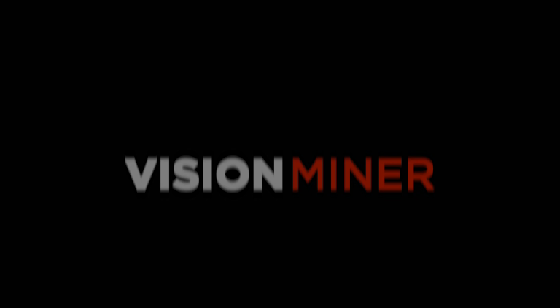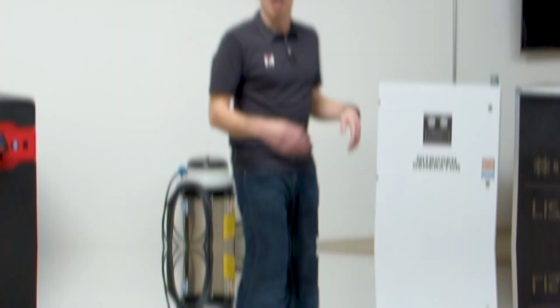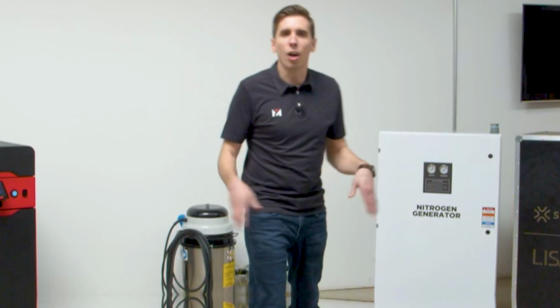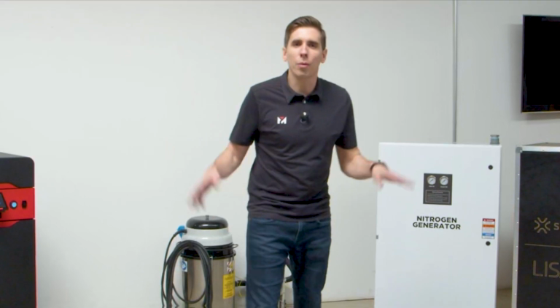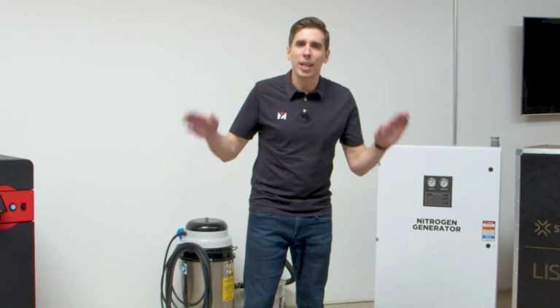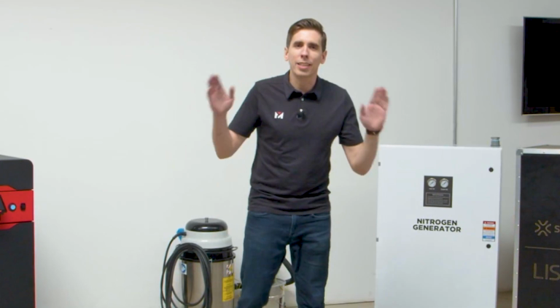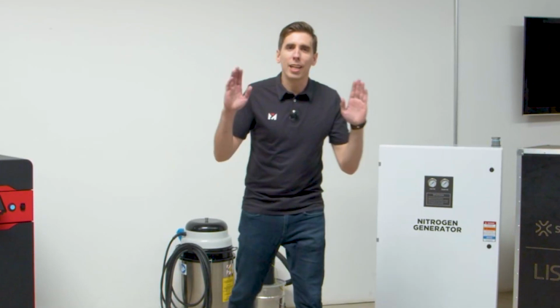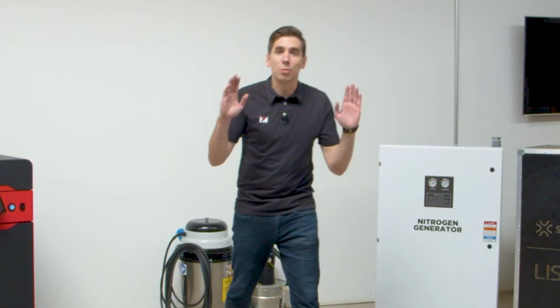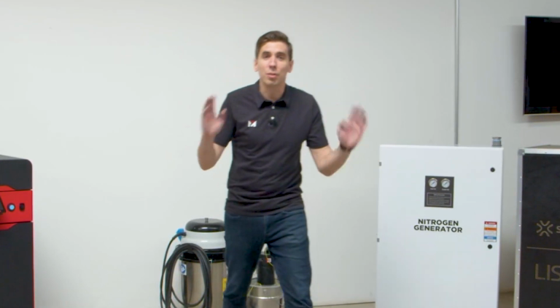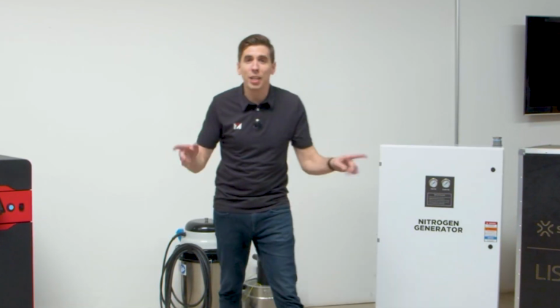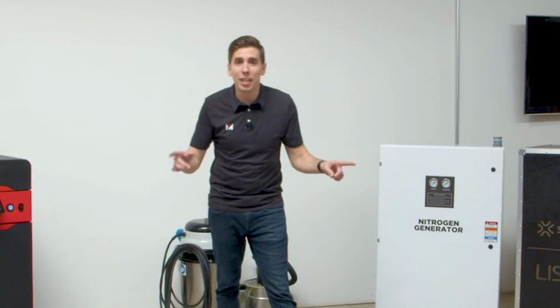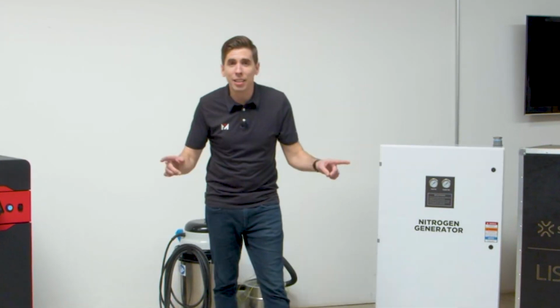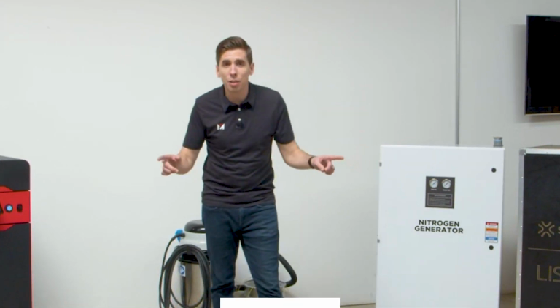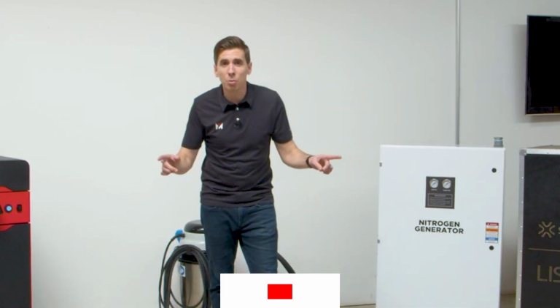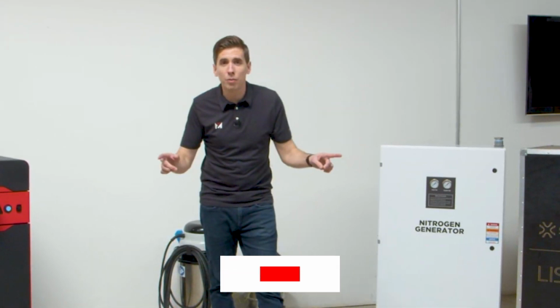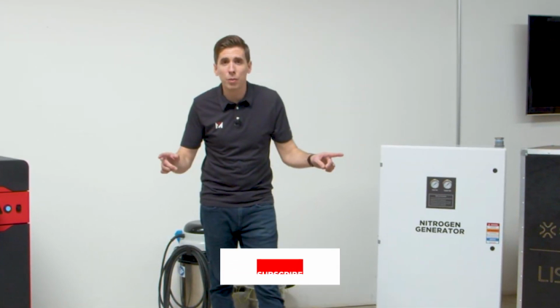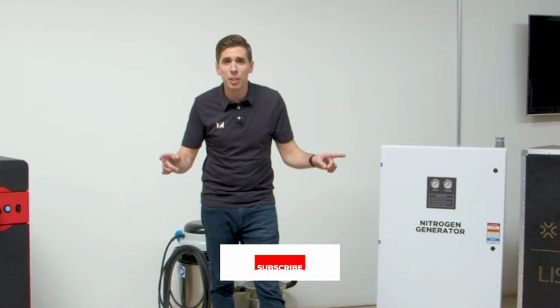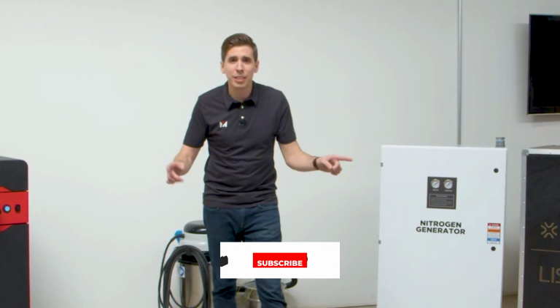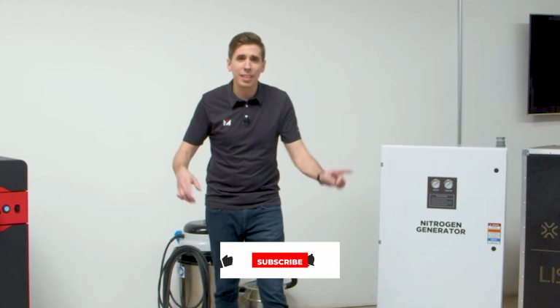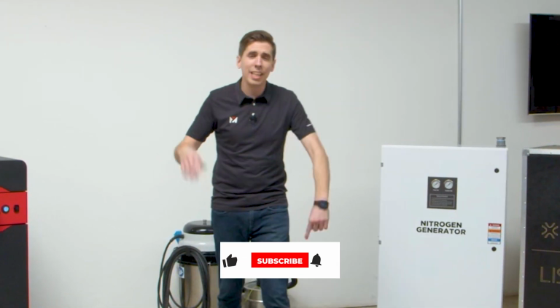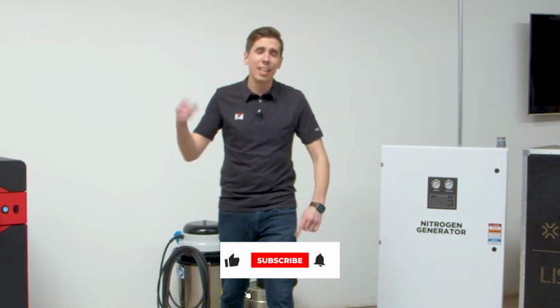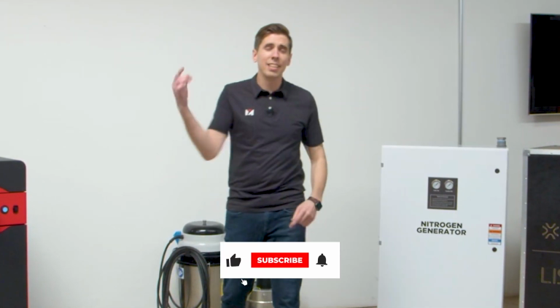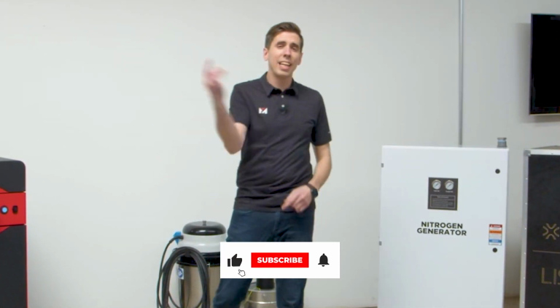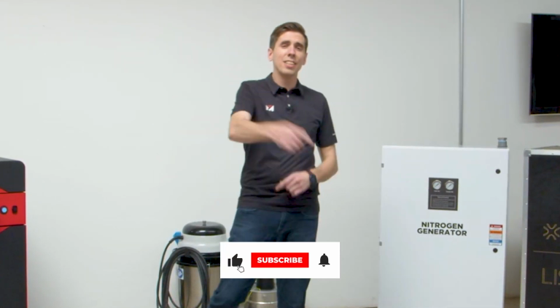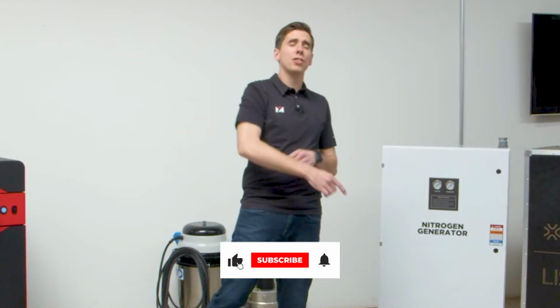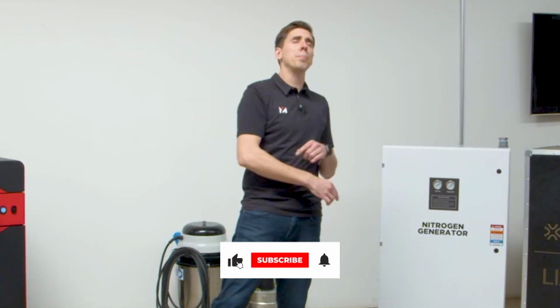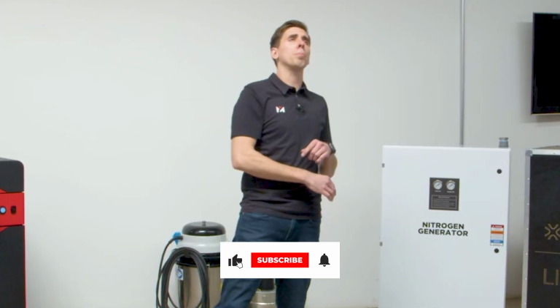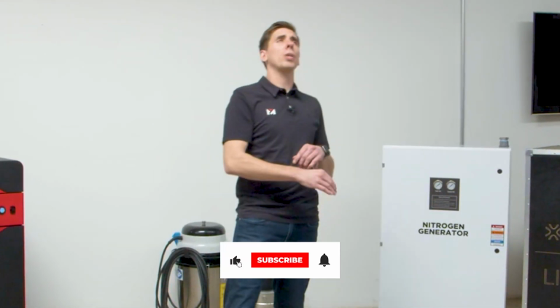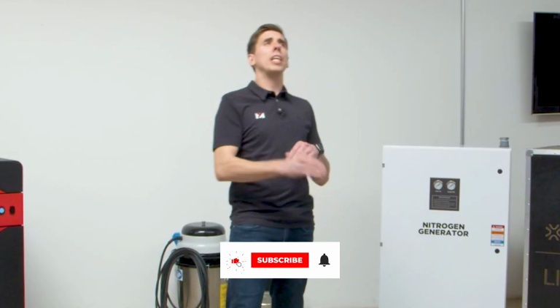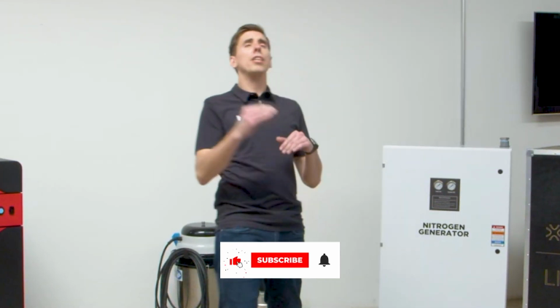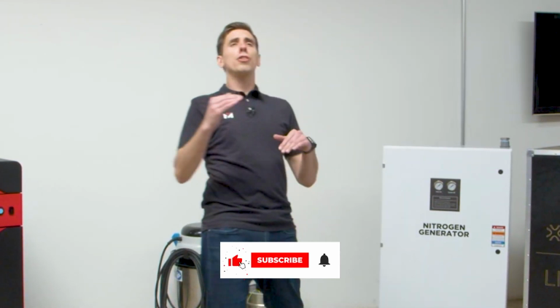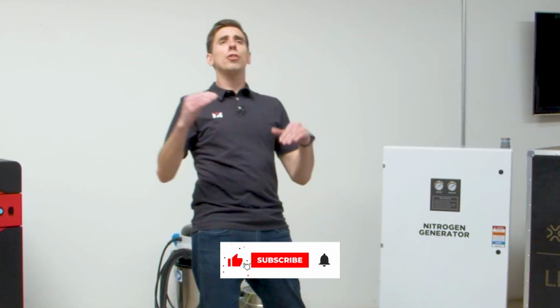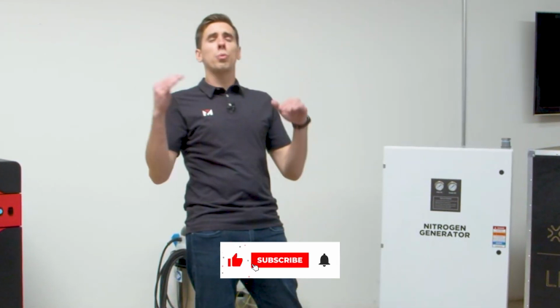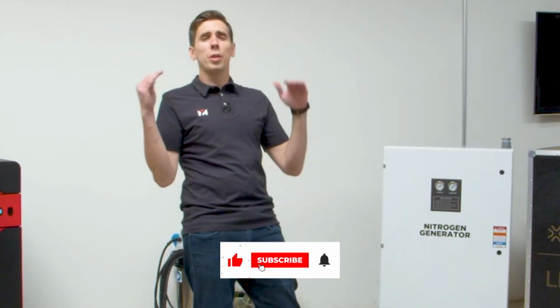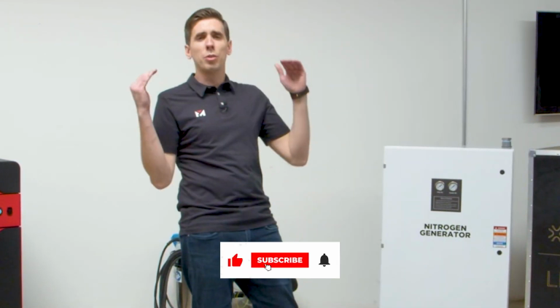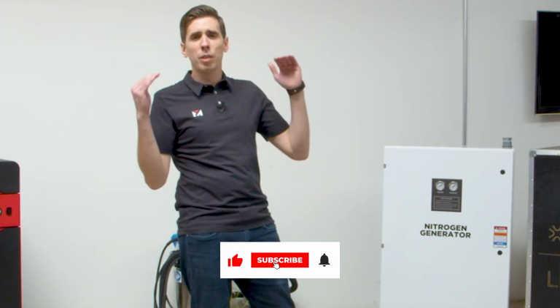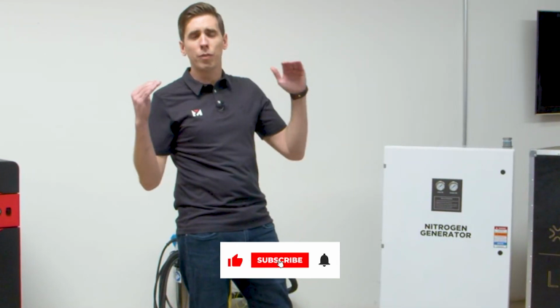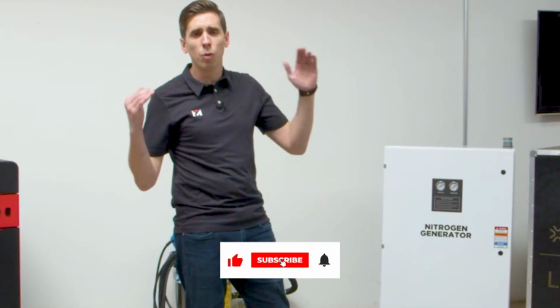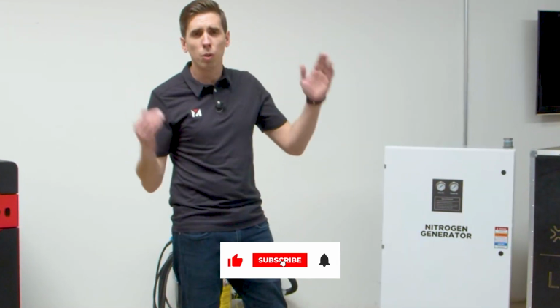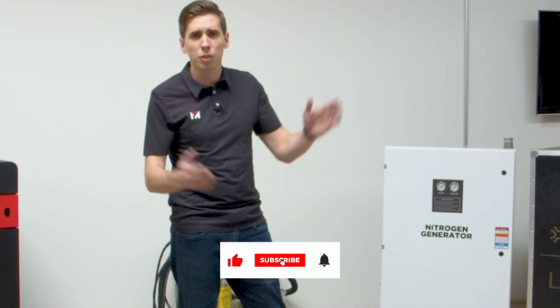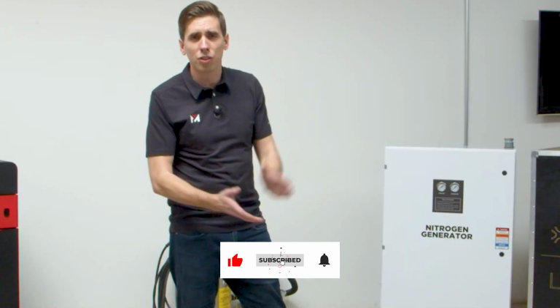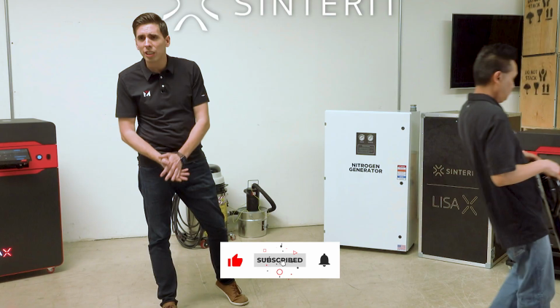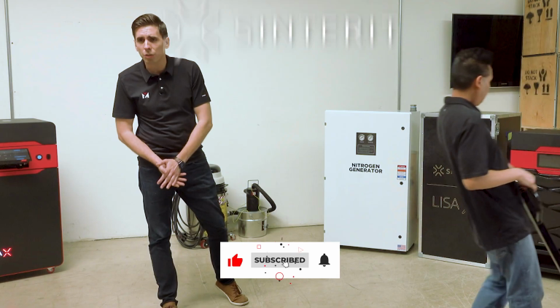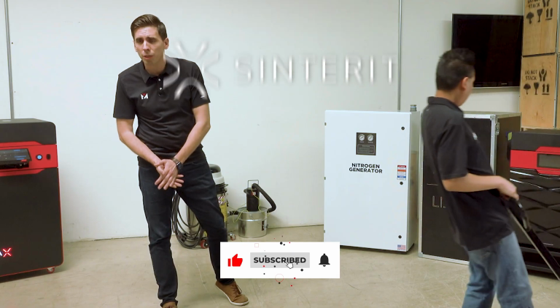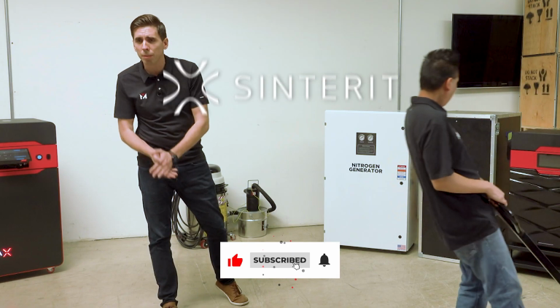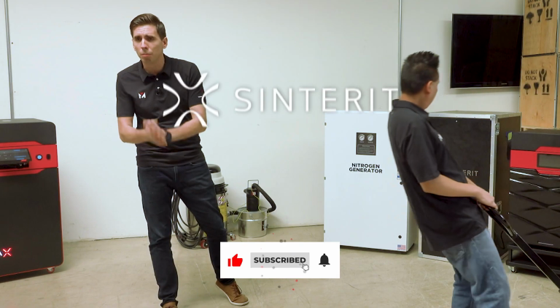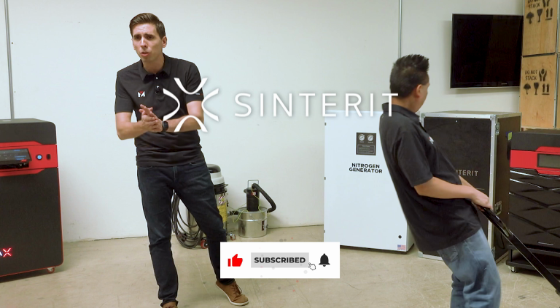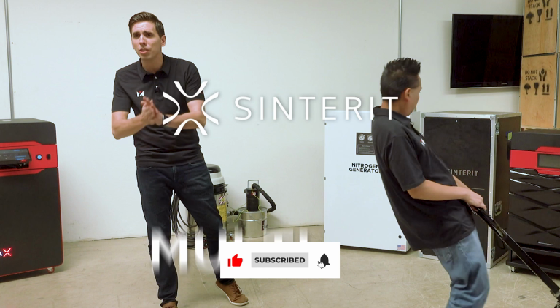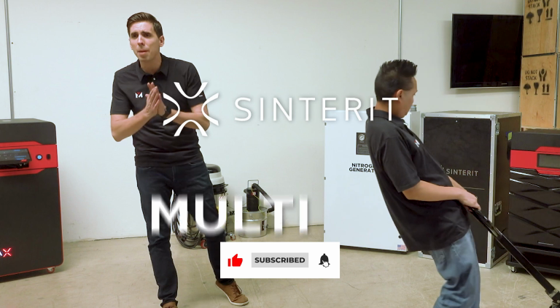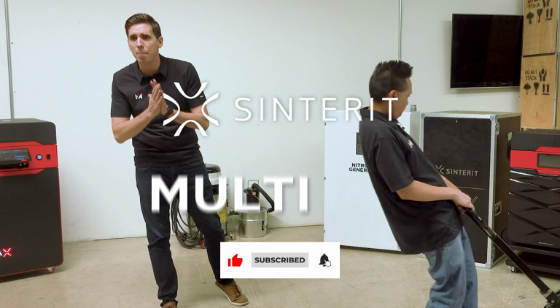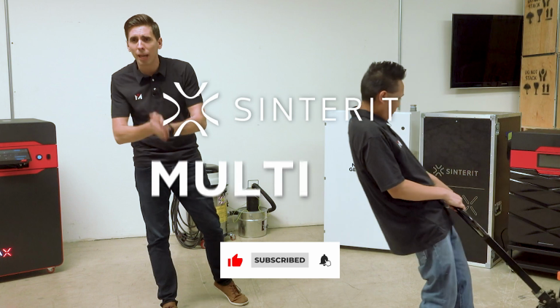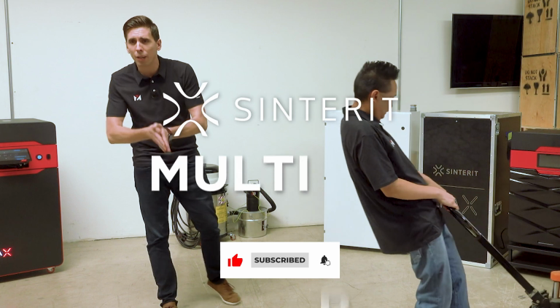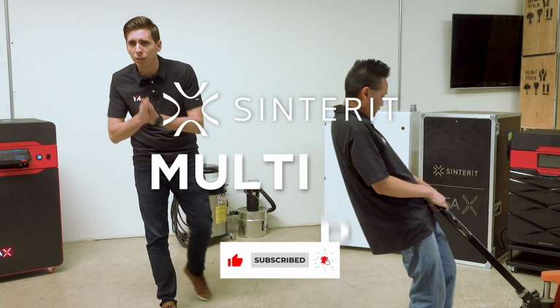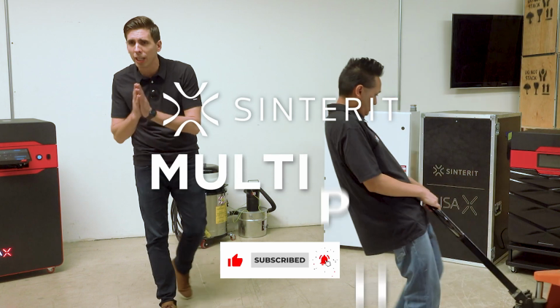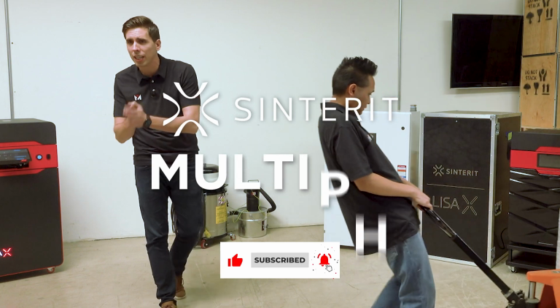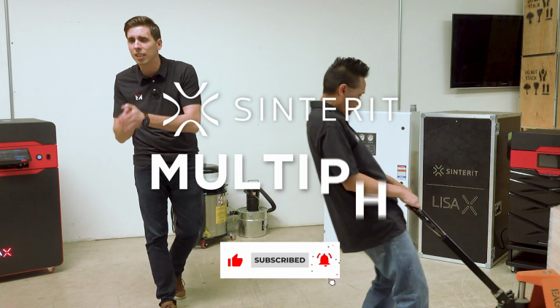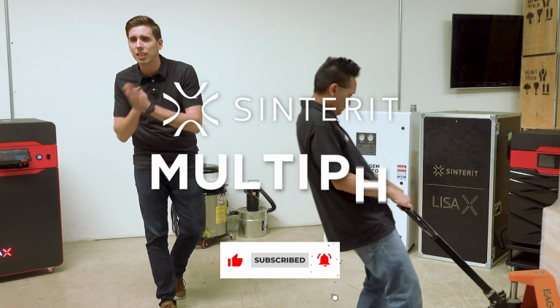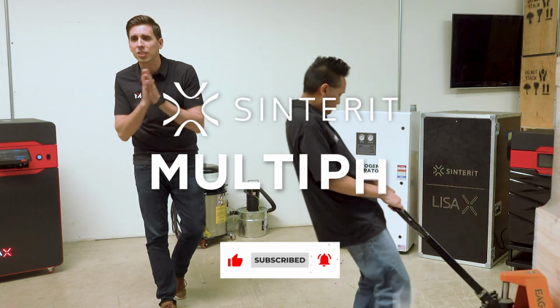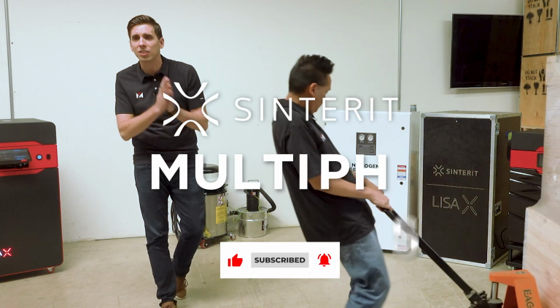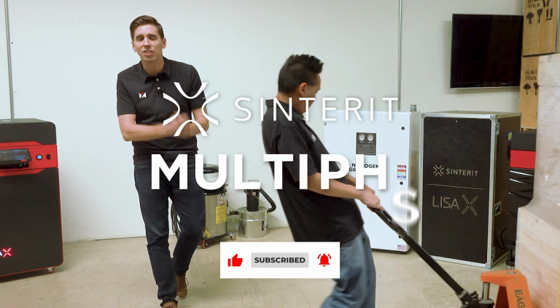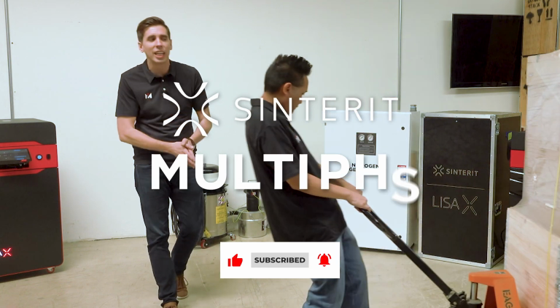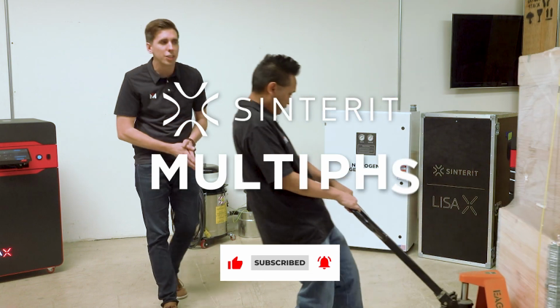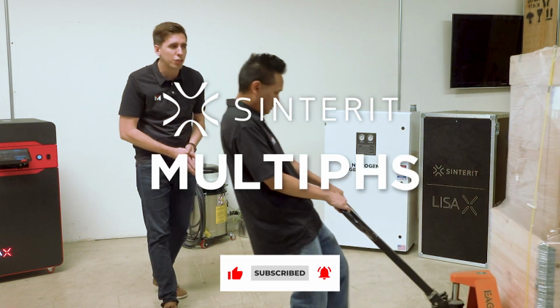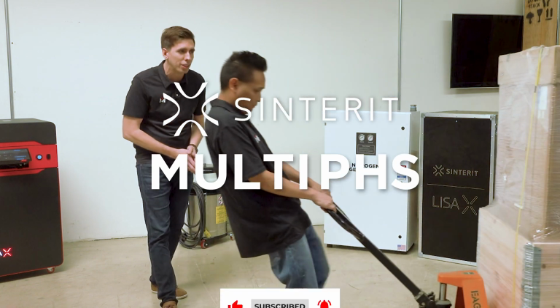All right guys, we've got another one for you today, and that is the brand new 2024 Sinterit Multi-Powder Handling Station.